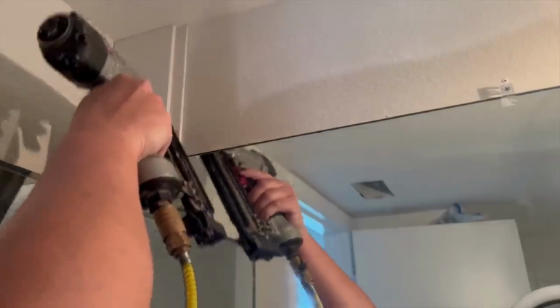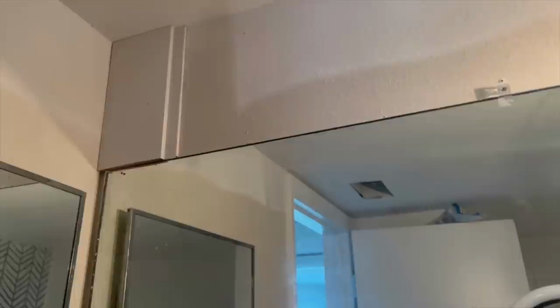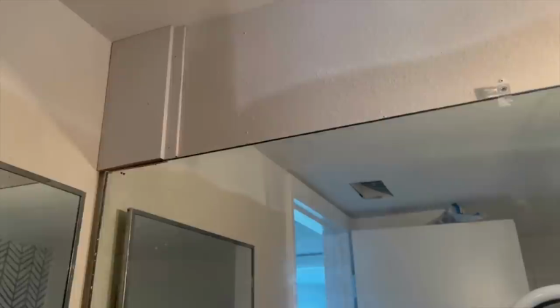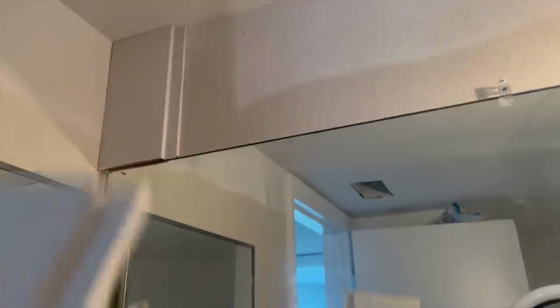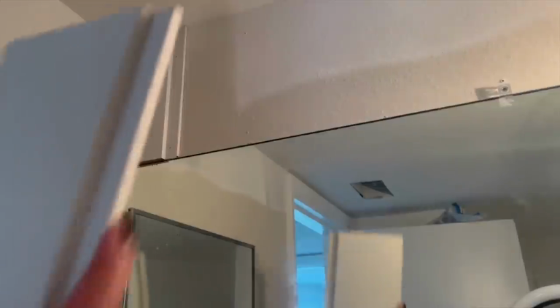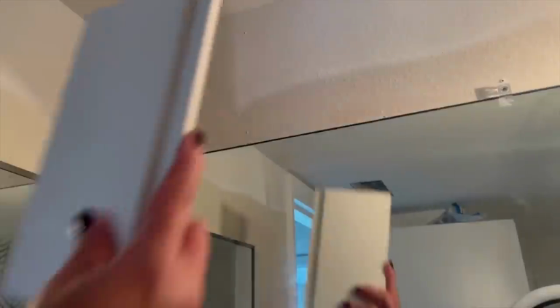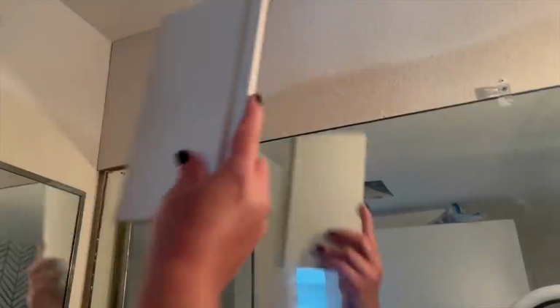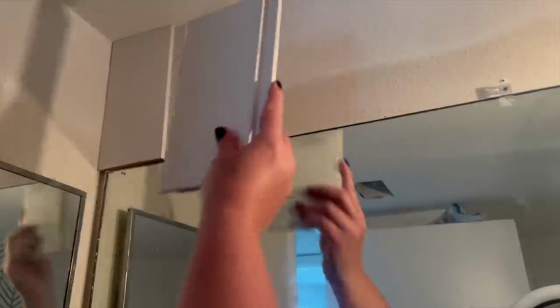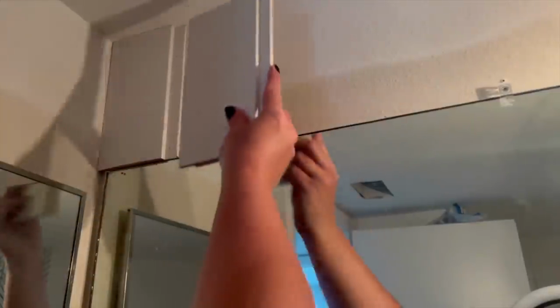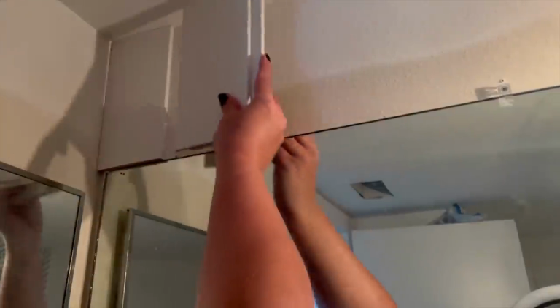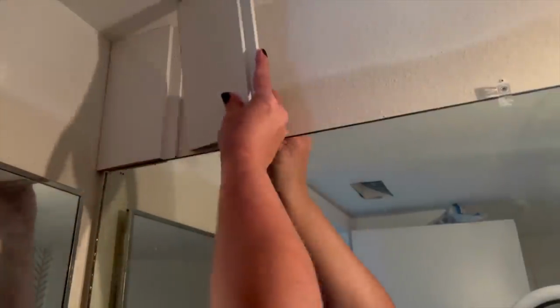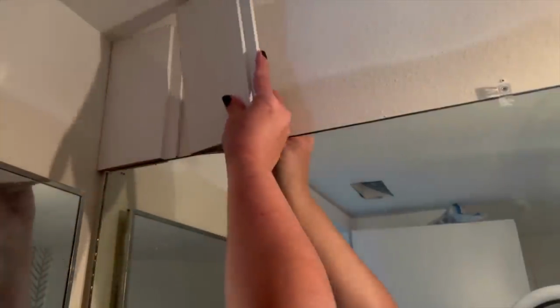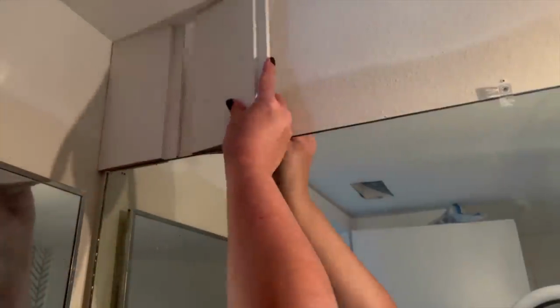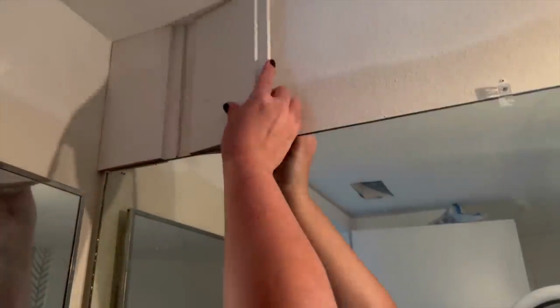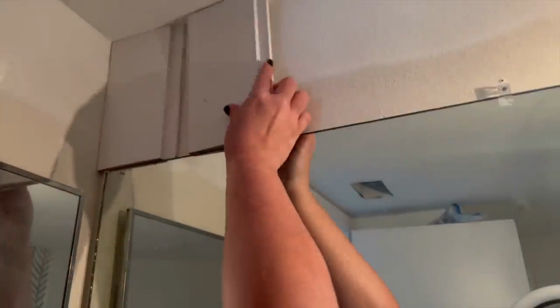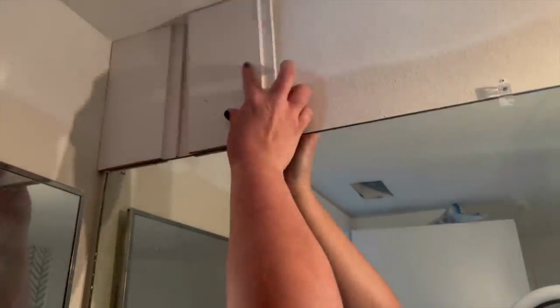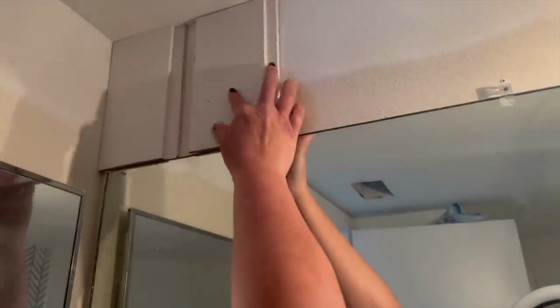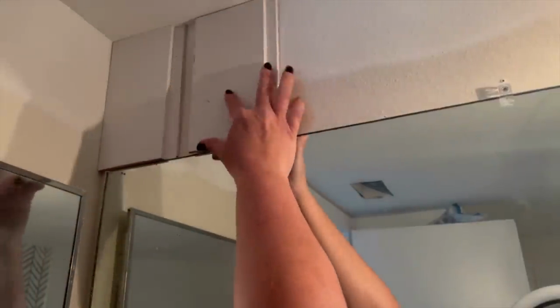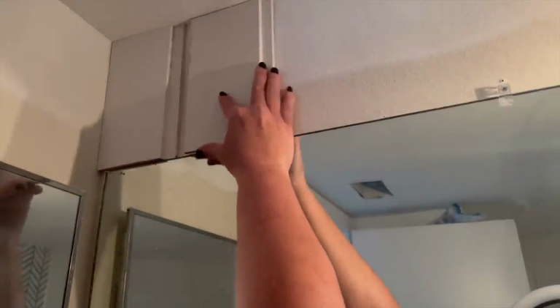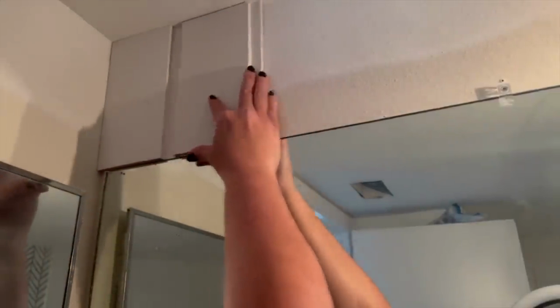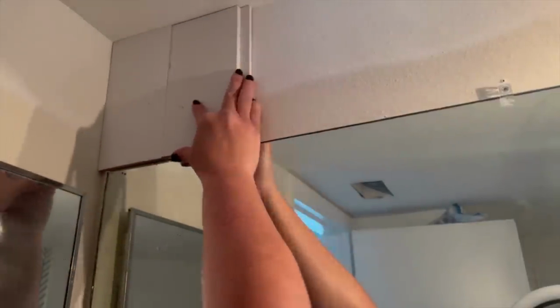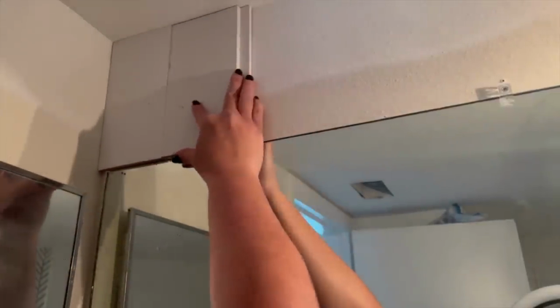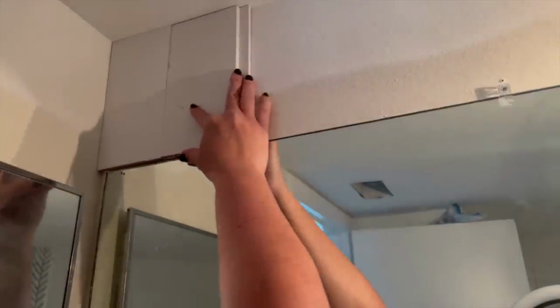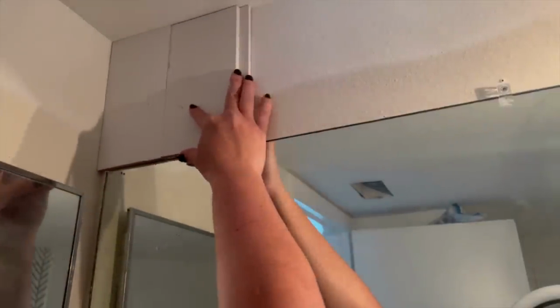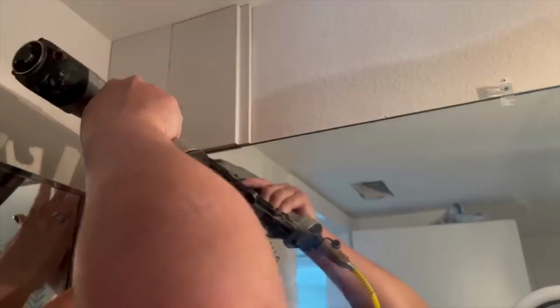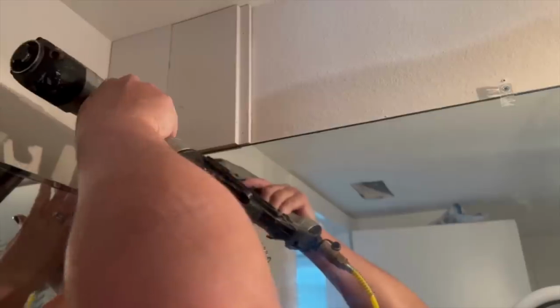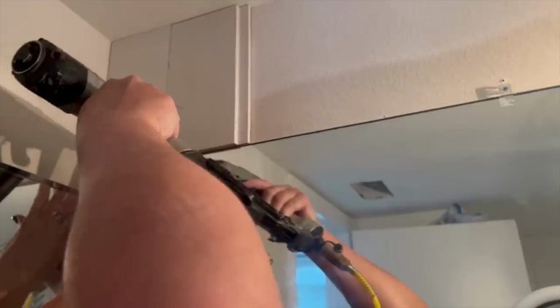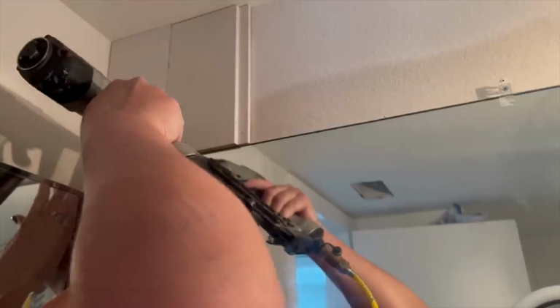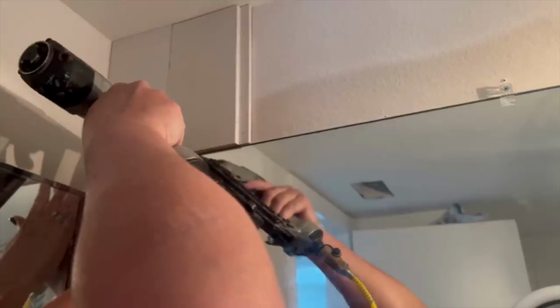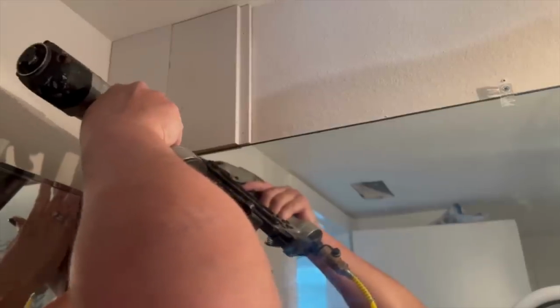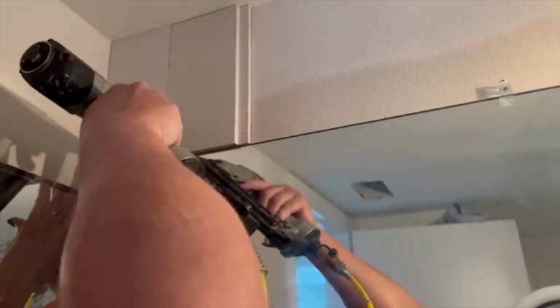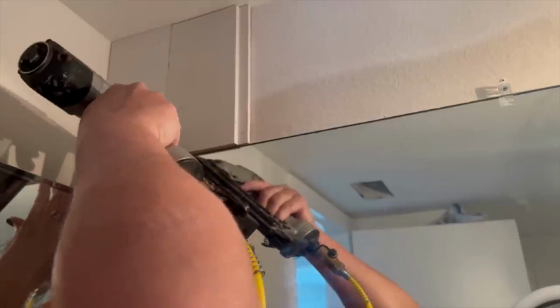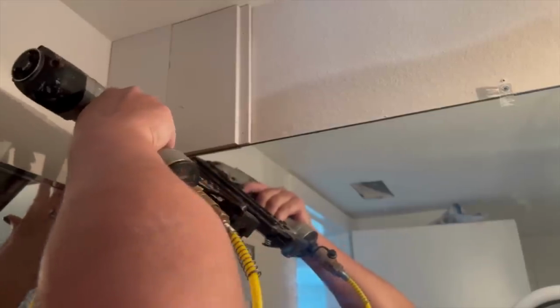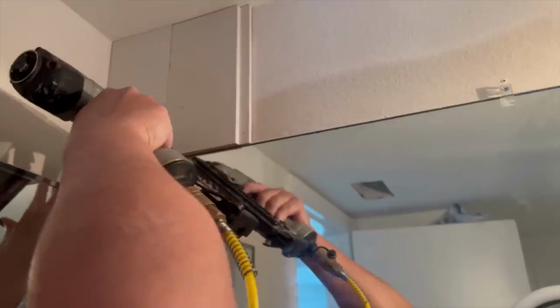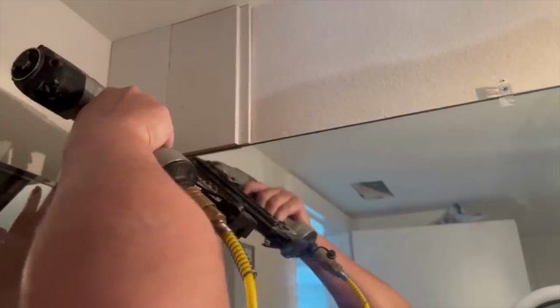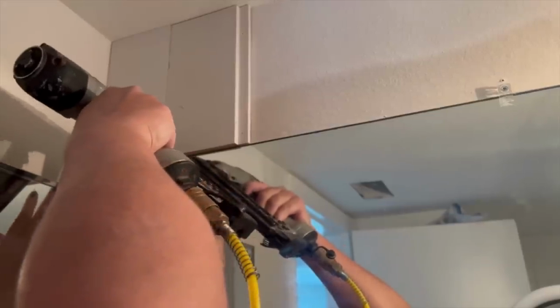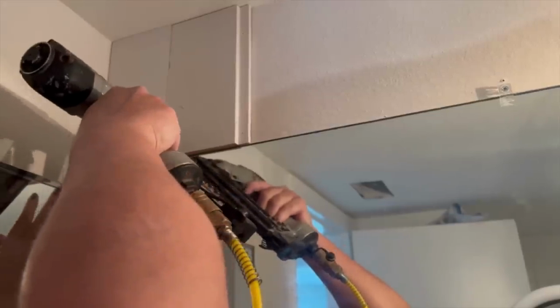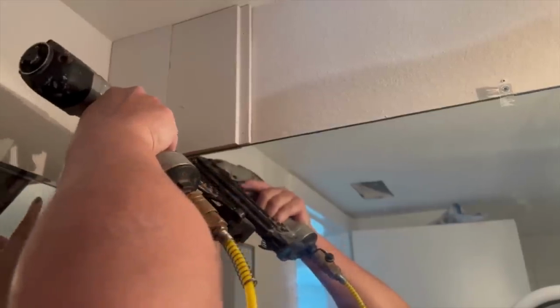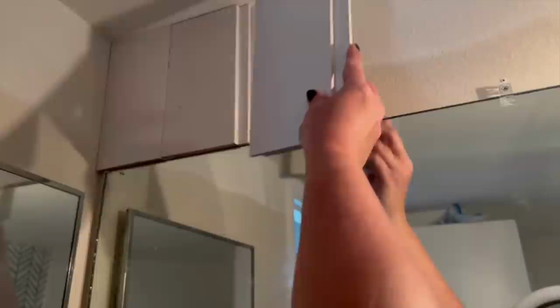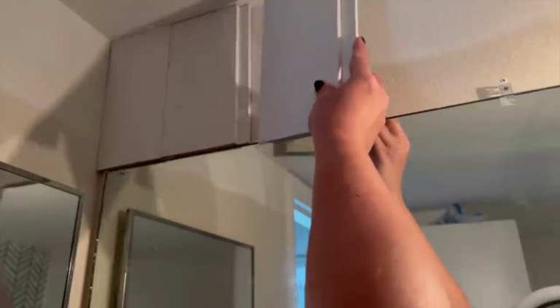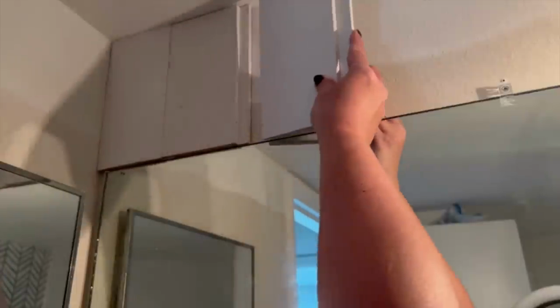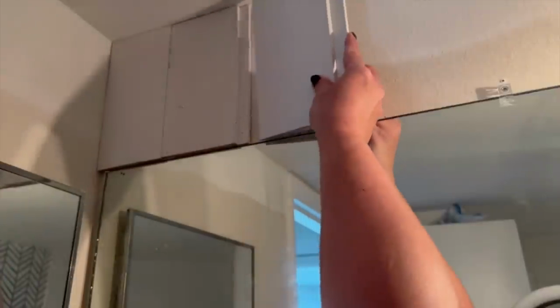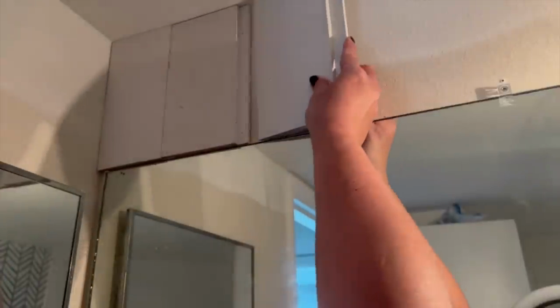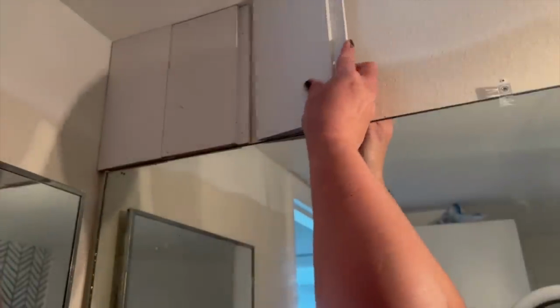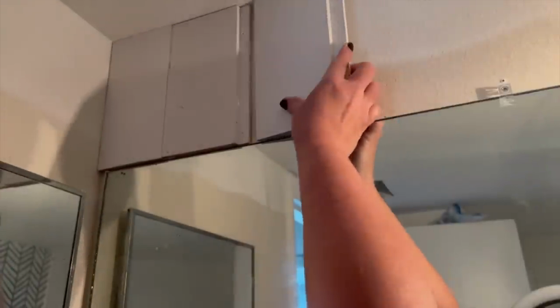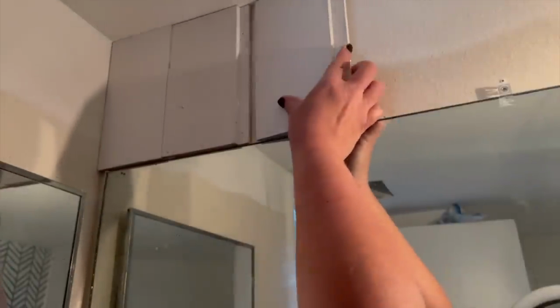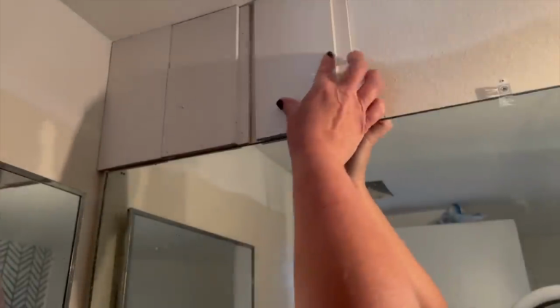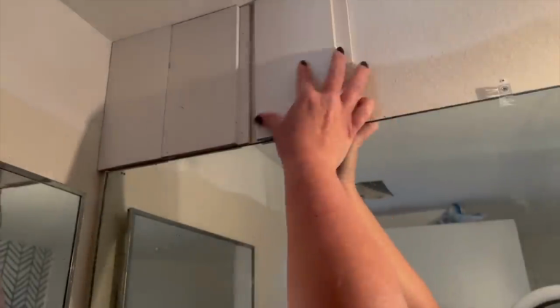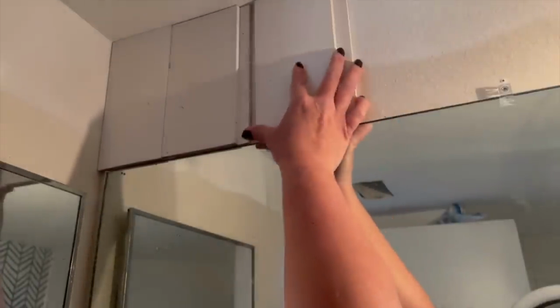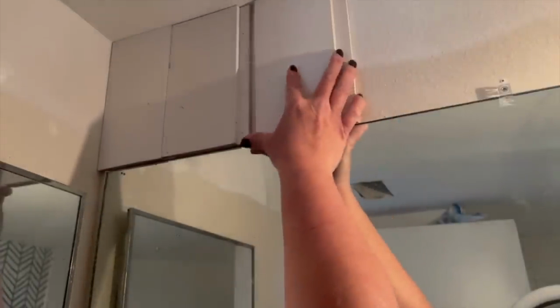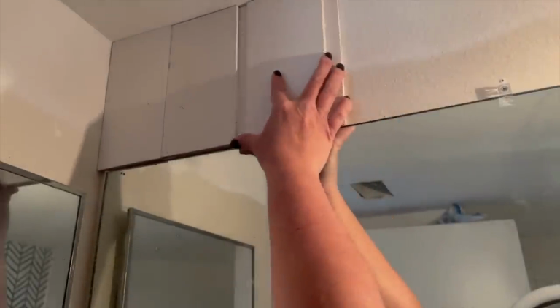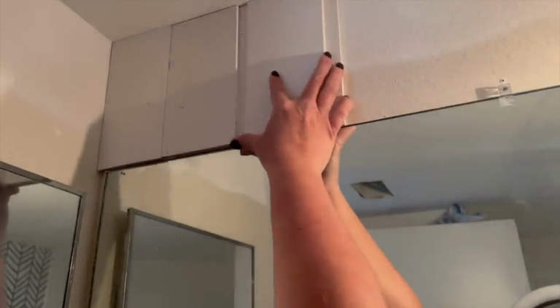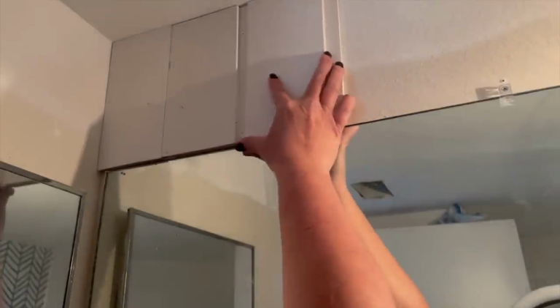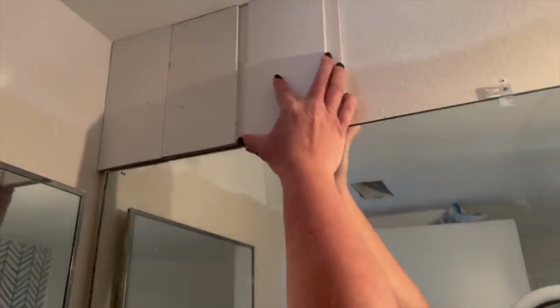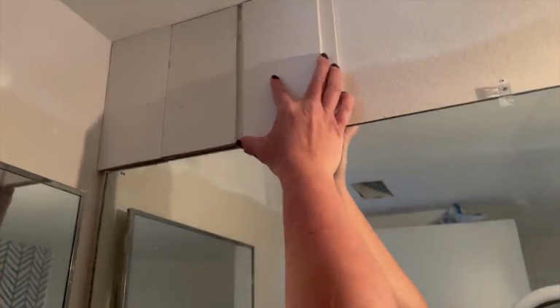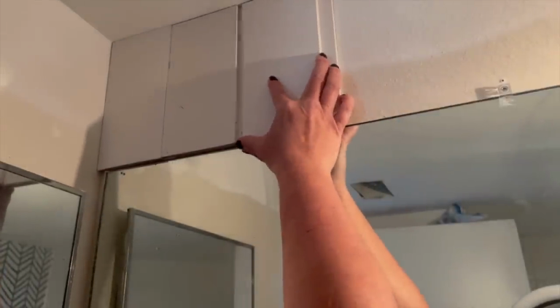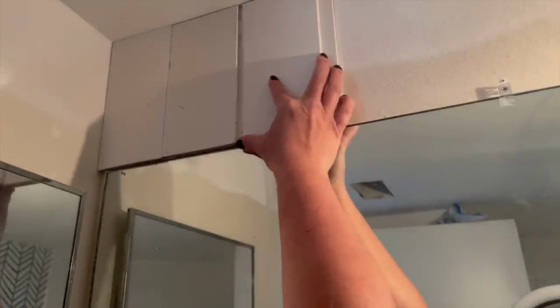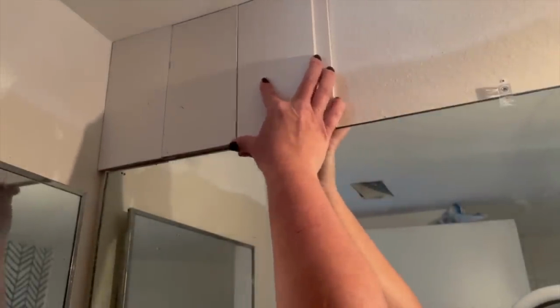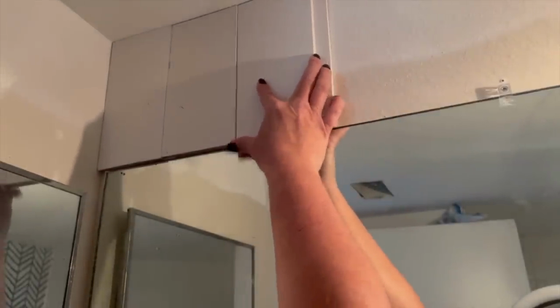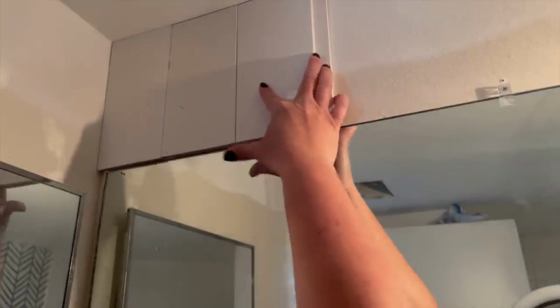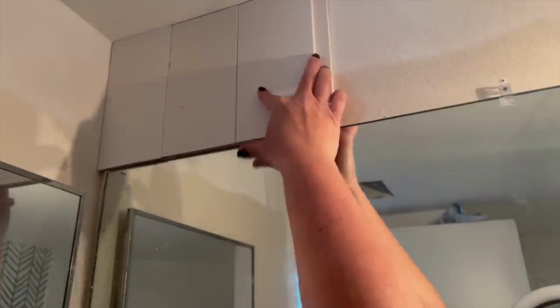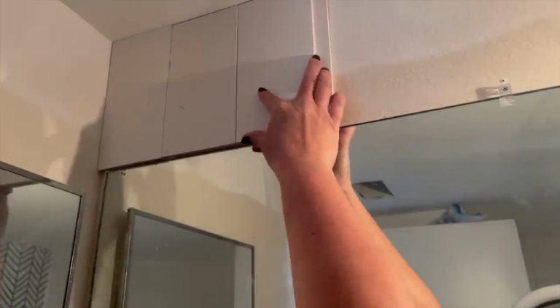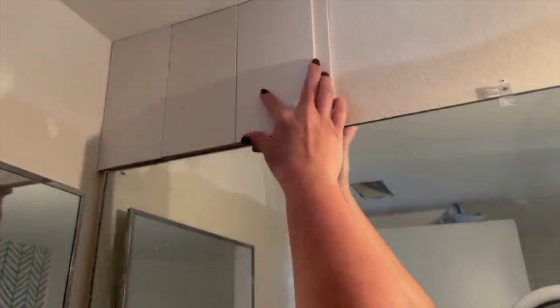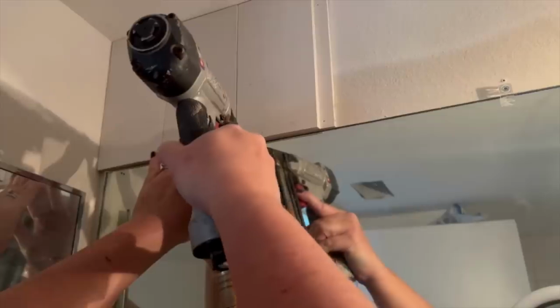I didn't measure them with a measuring tape. Instead, I measured them right in place so that I could make sure they'd fit snugly and securely against the mirror.